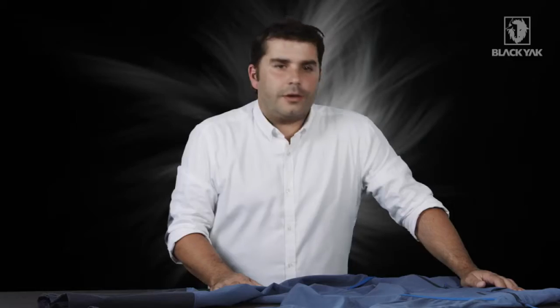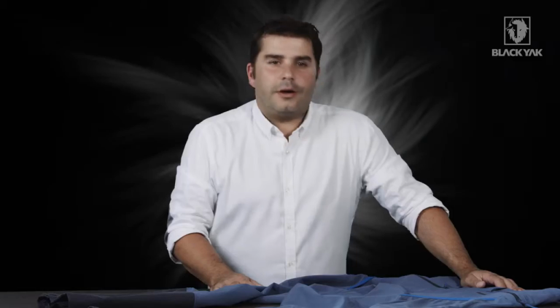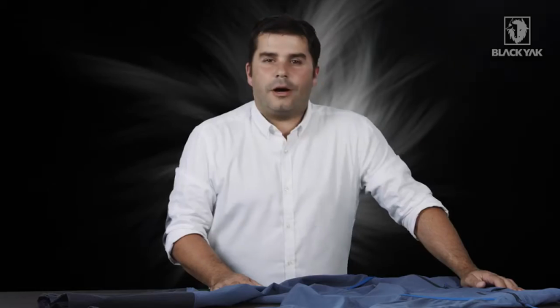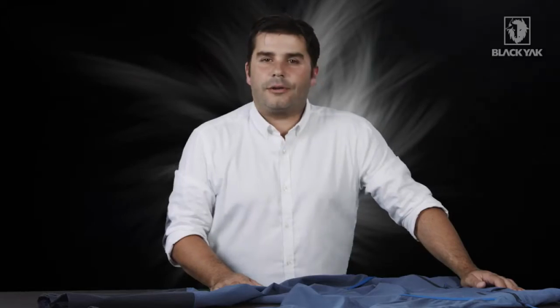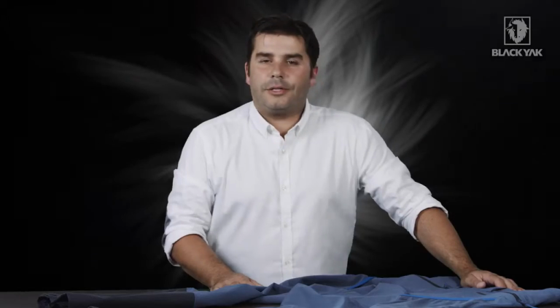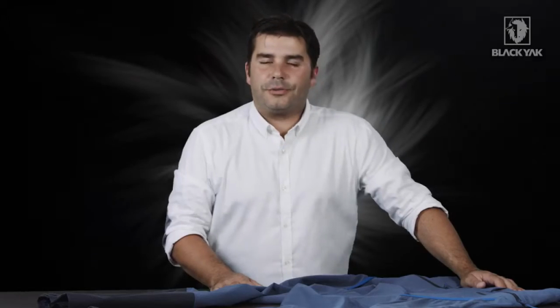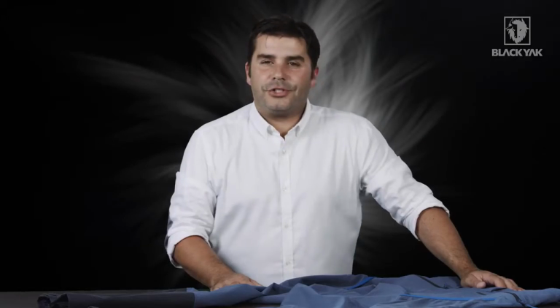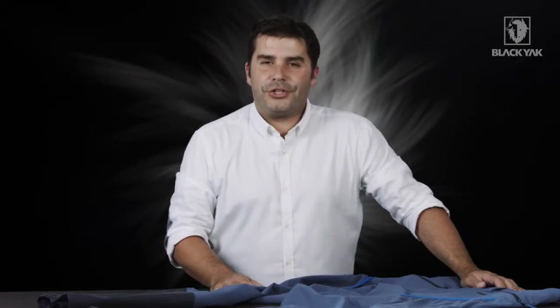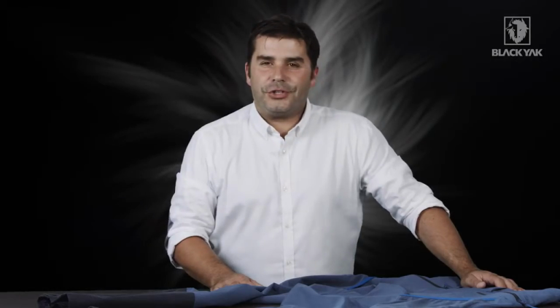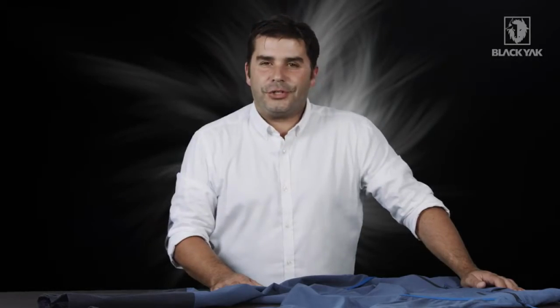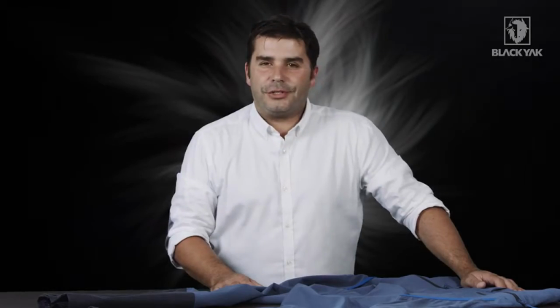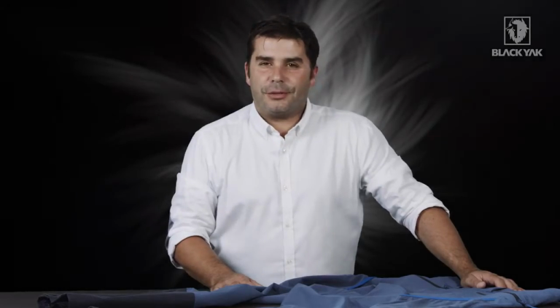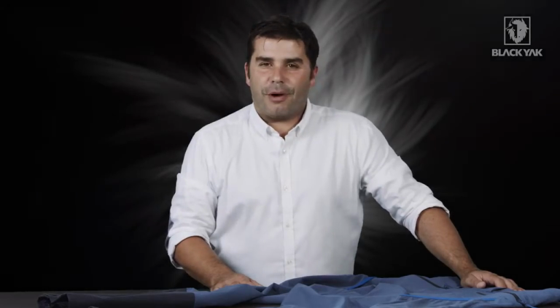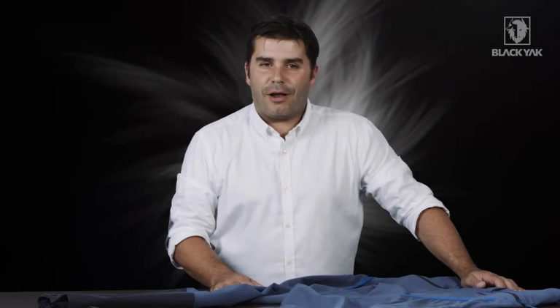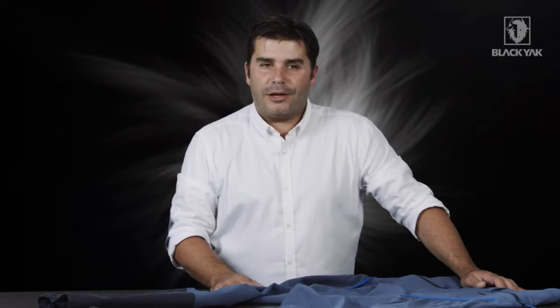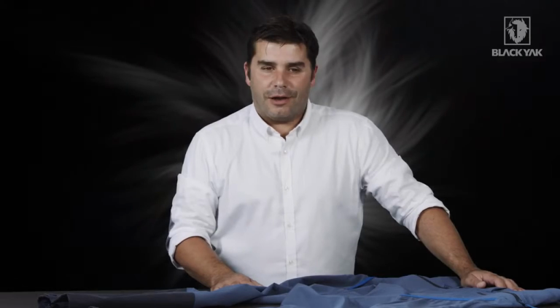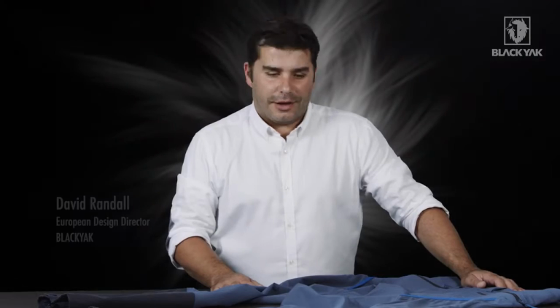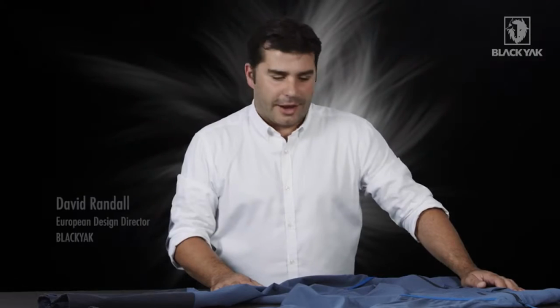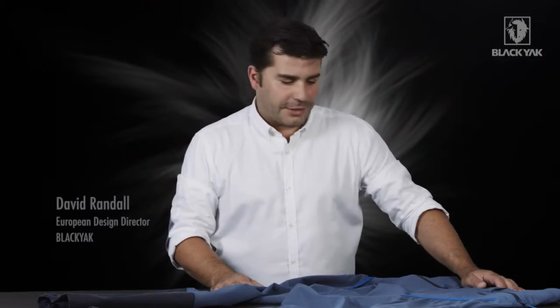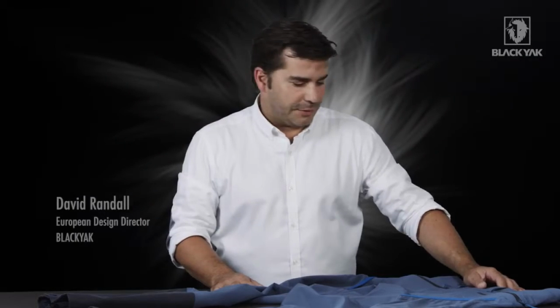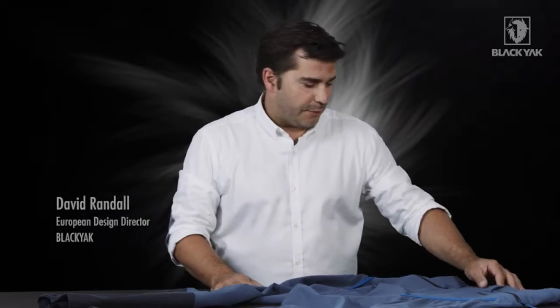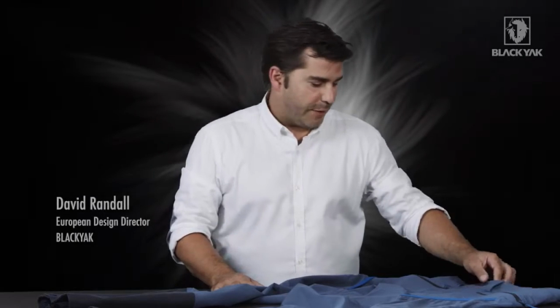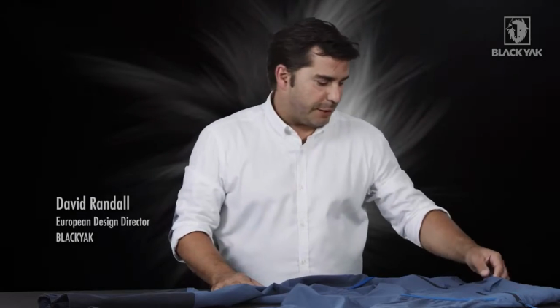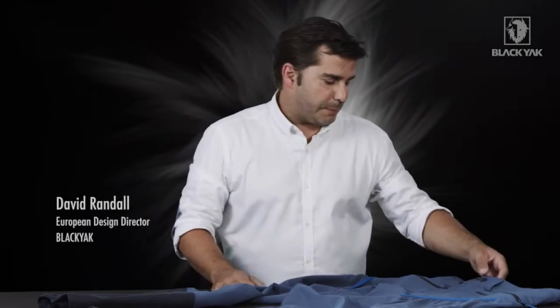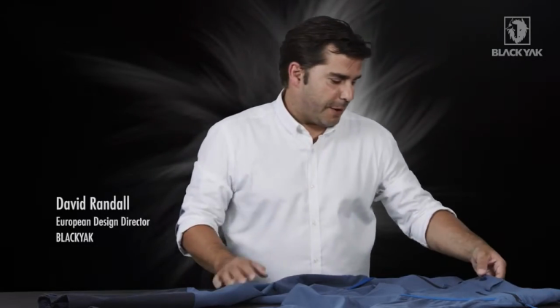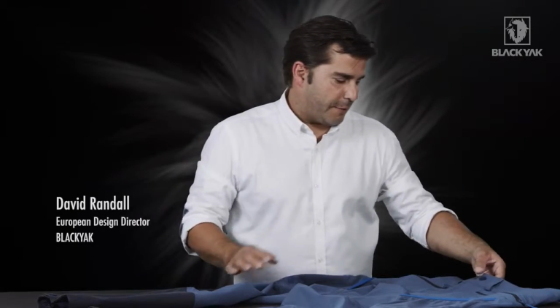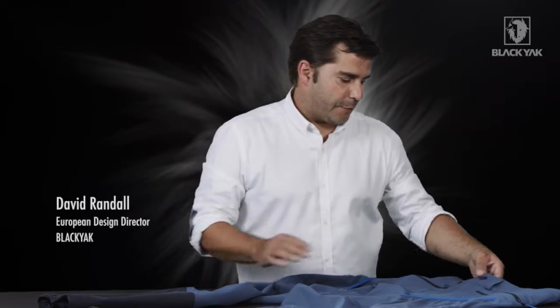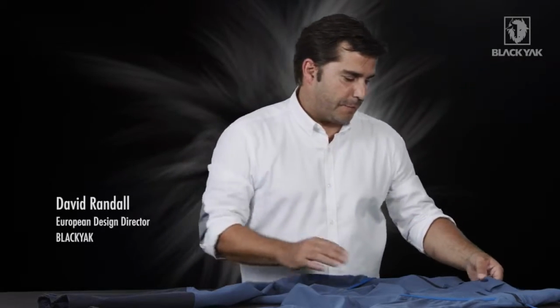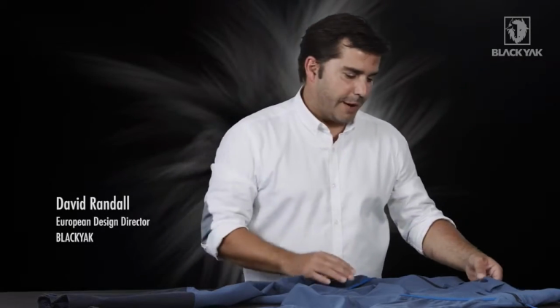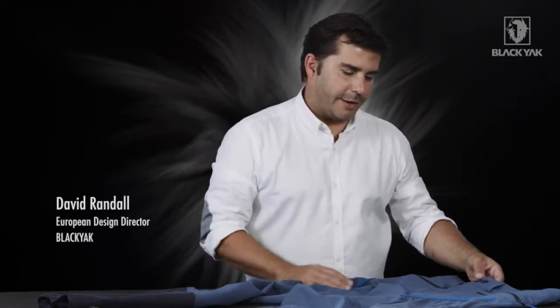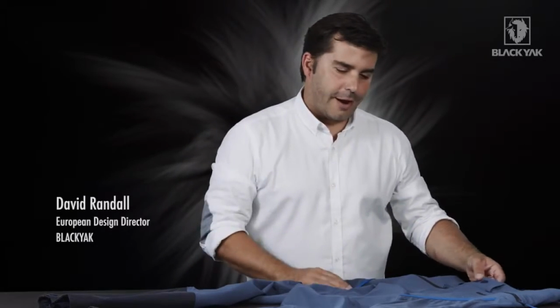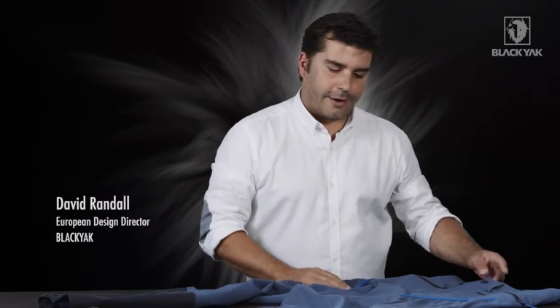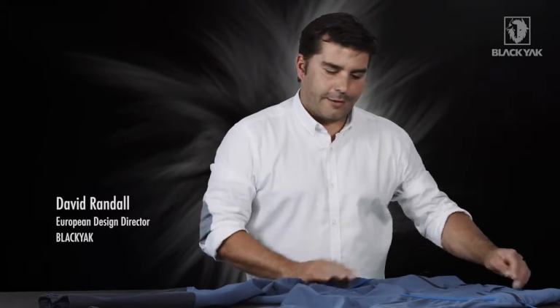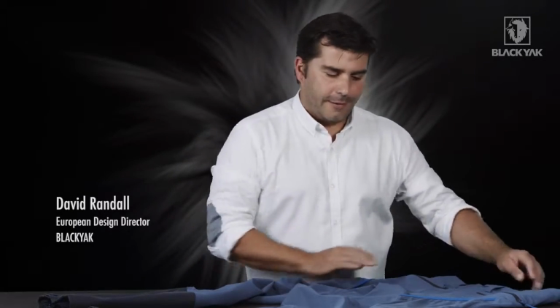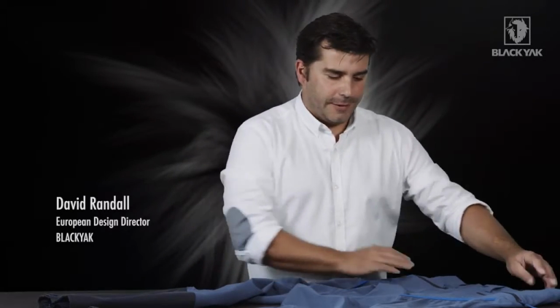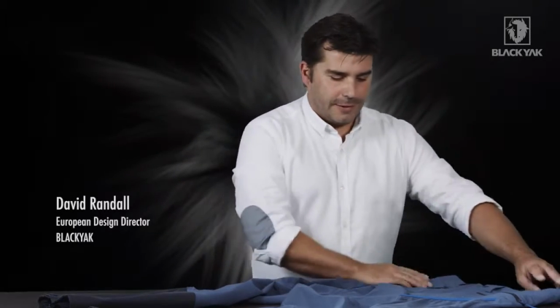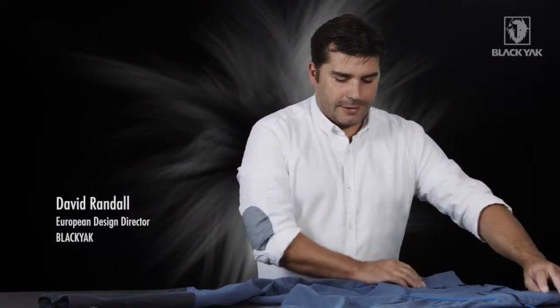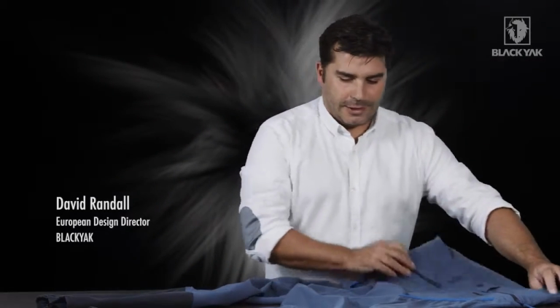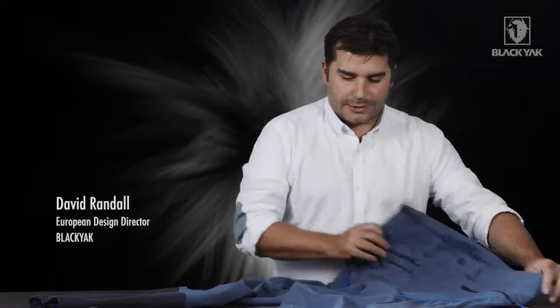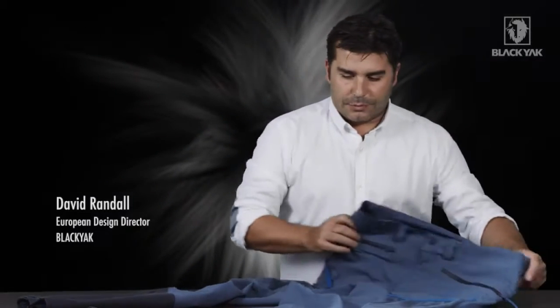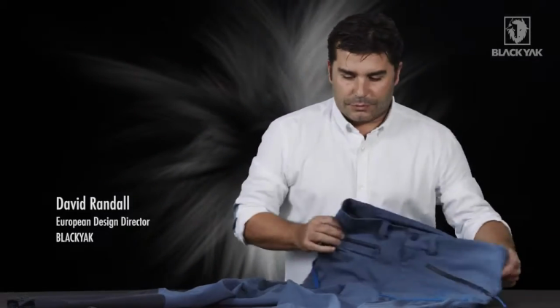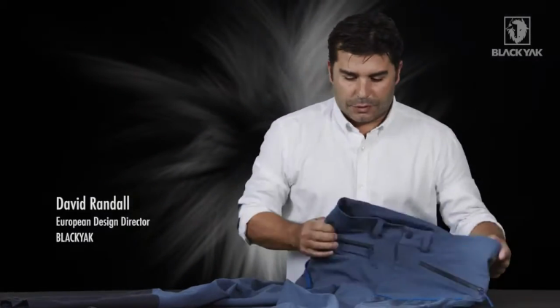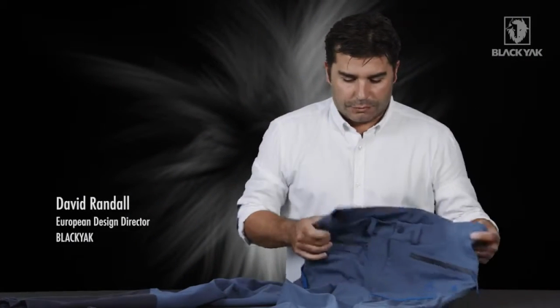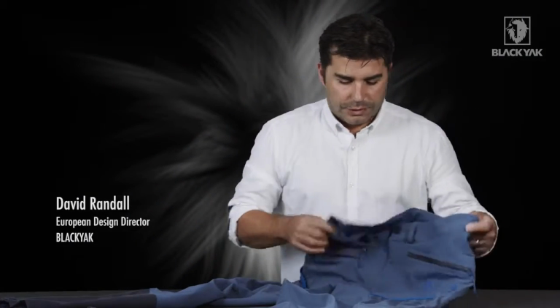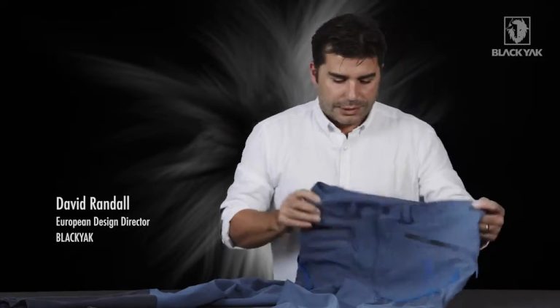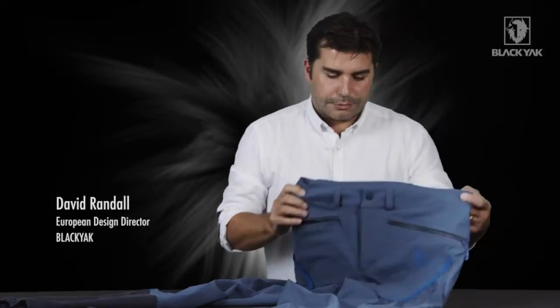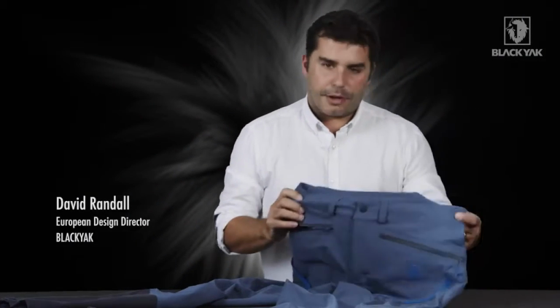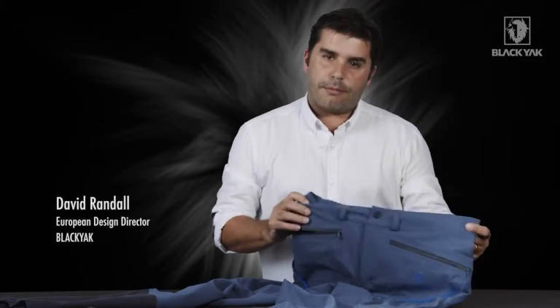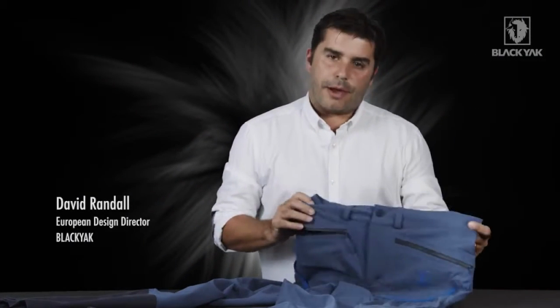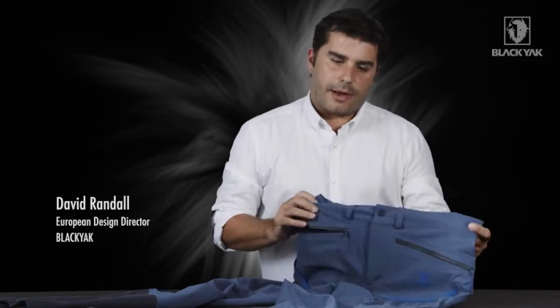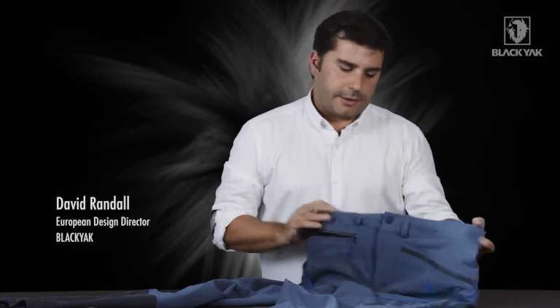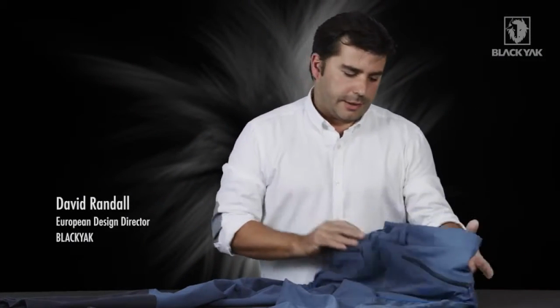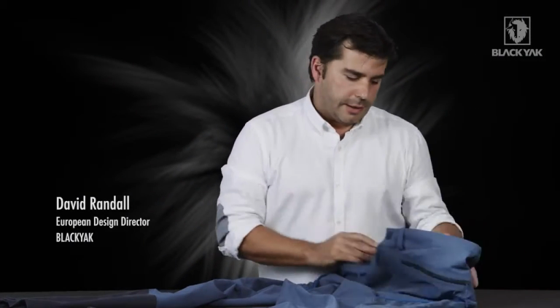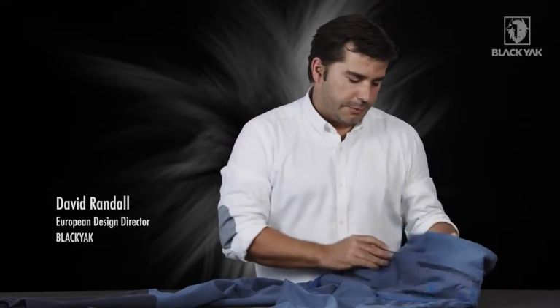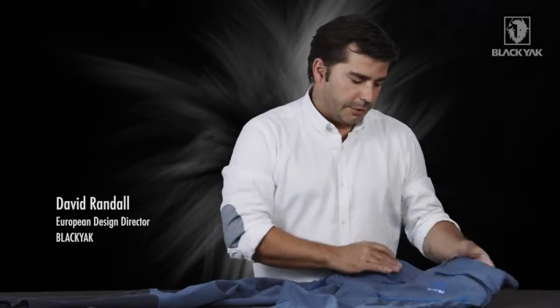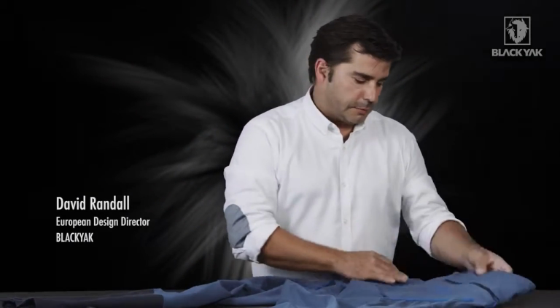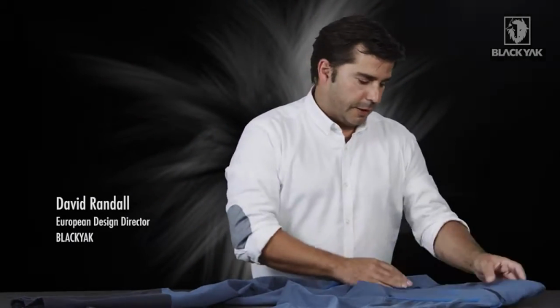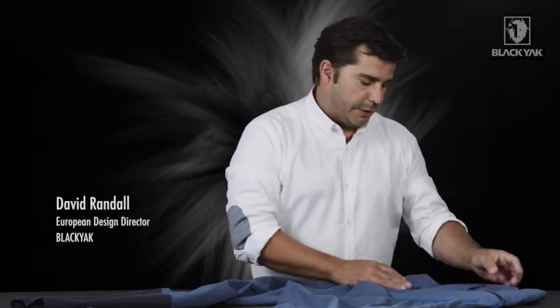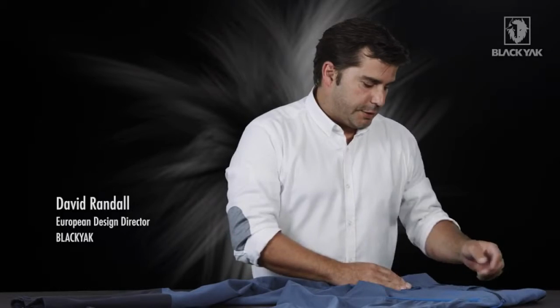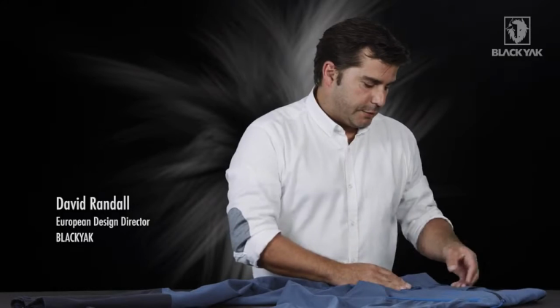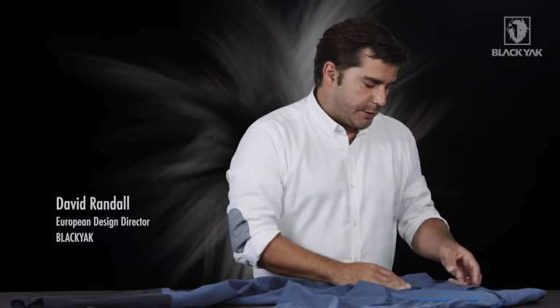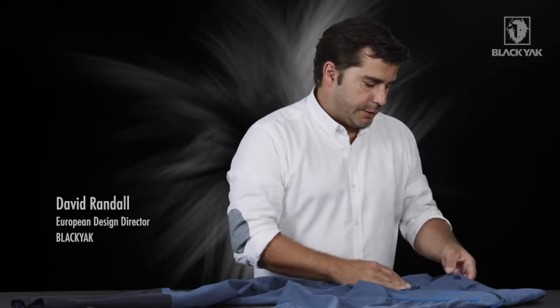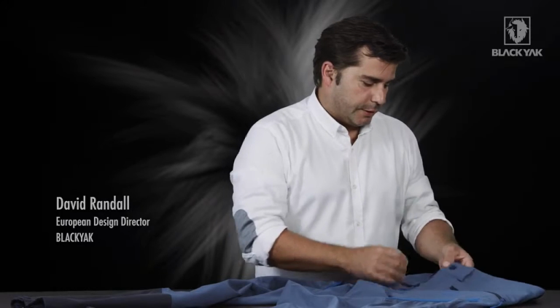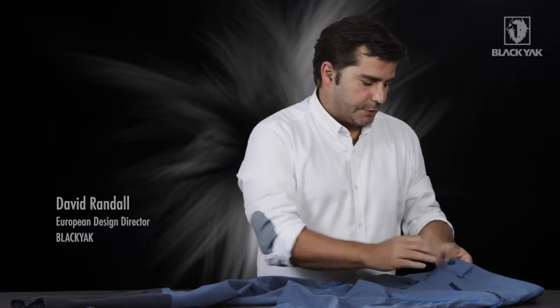I would like to introduce you to the PaliLine Active Flex Pant from Black Yak. We've got a really great pant here. Let me explain to you the details.